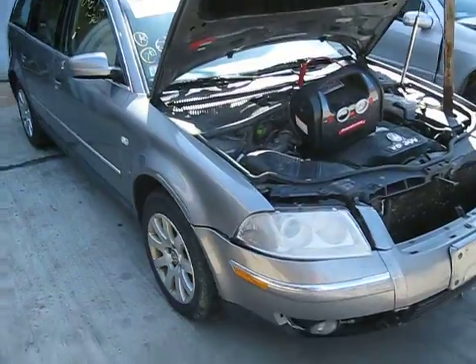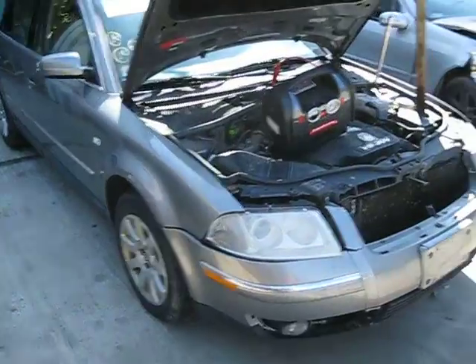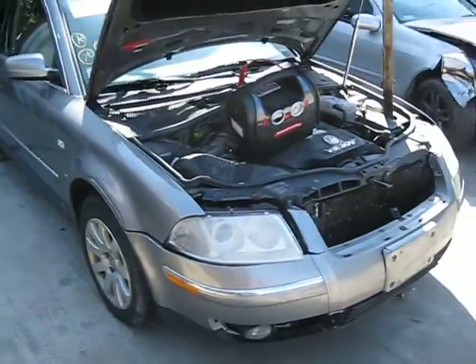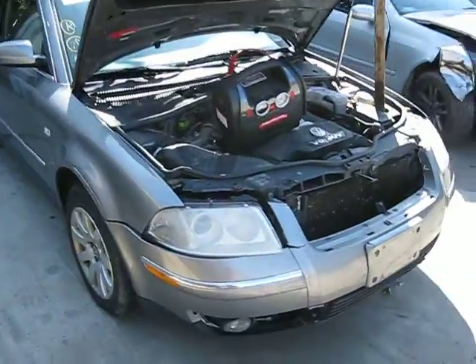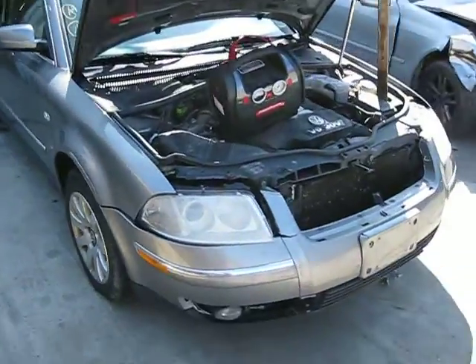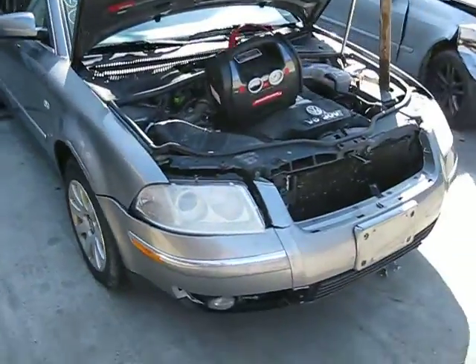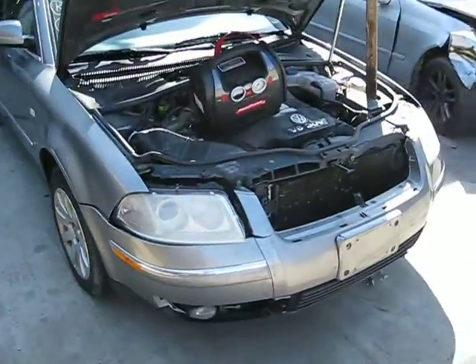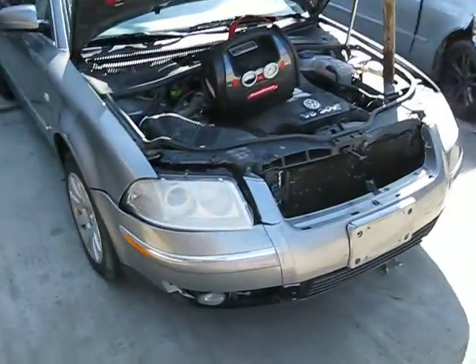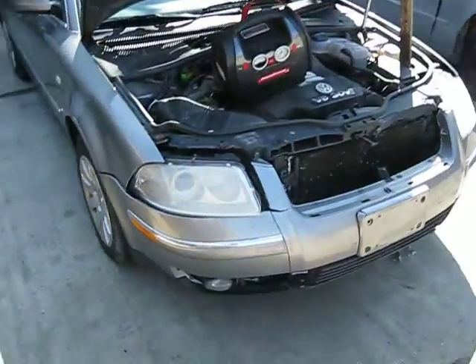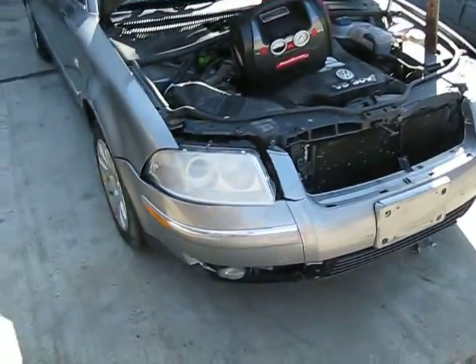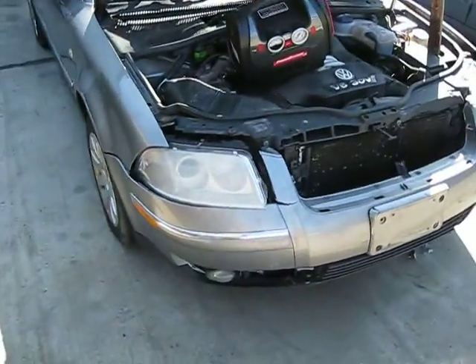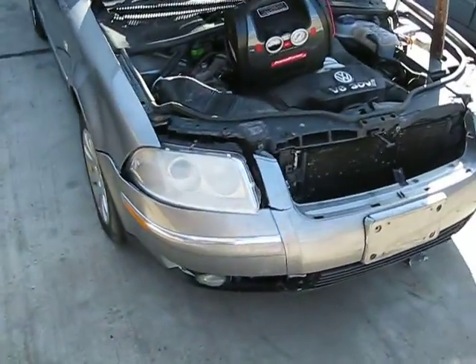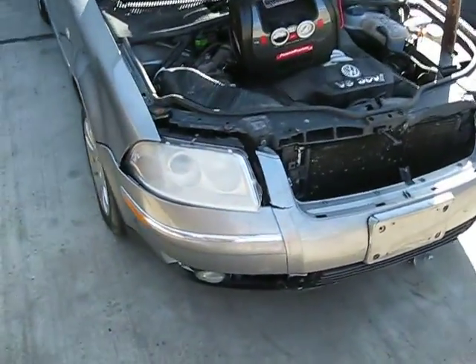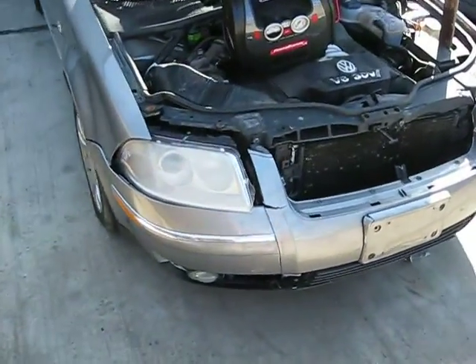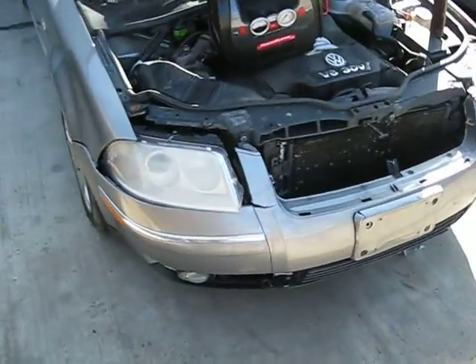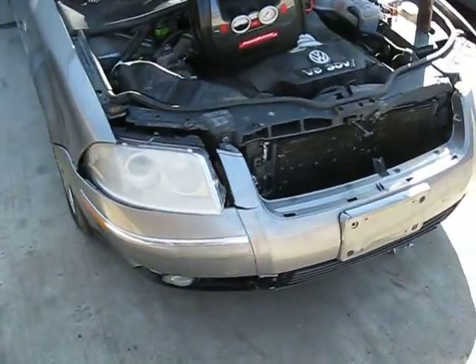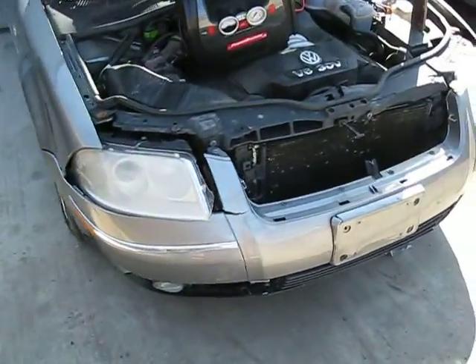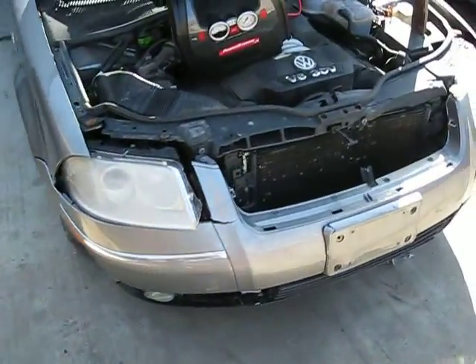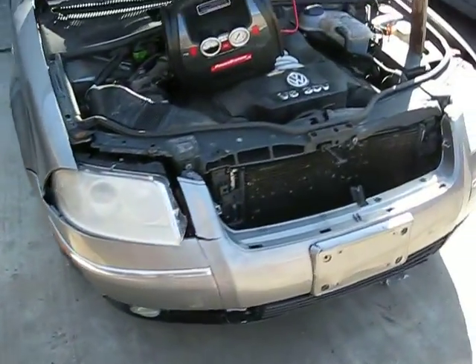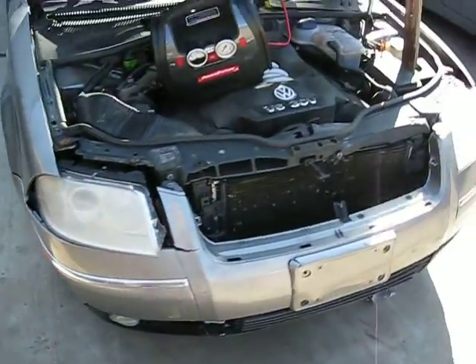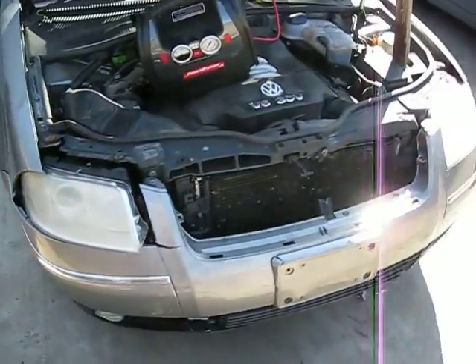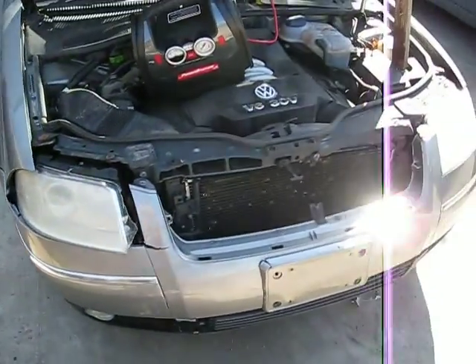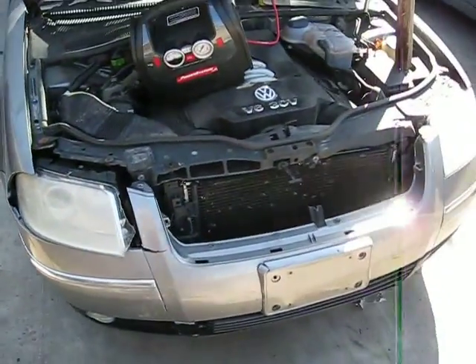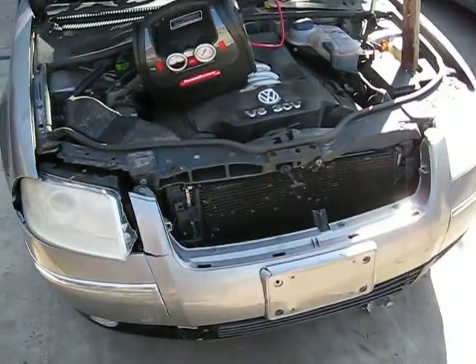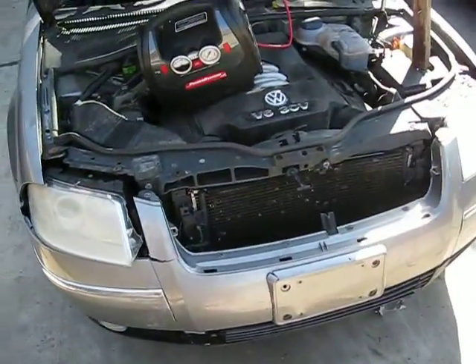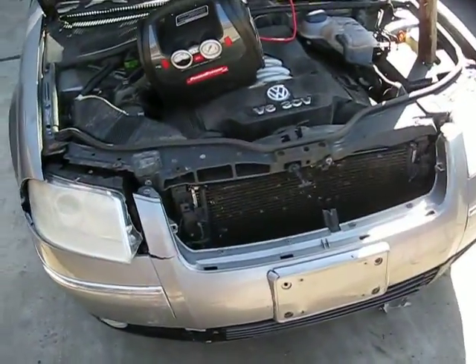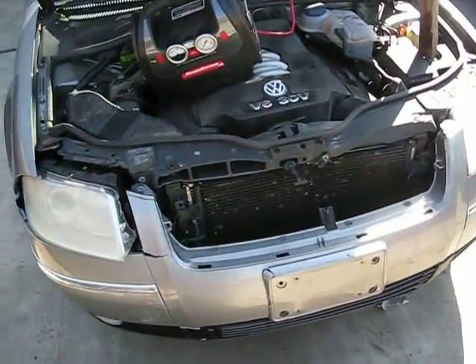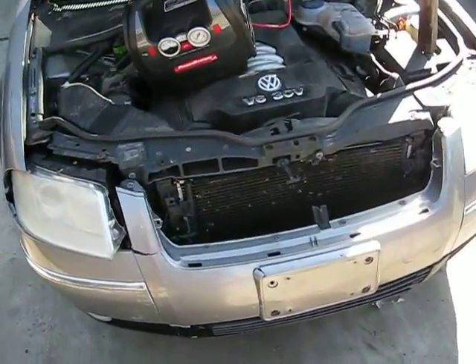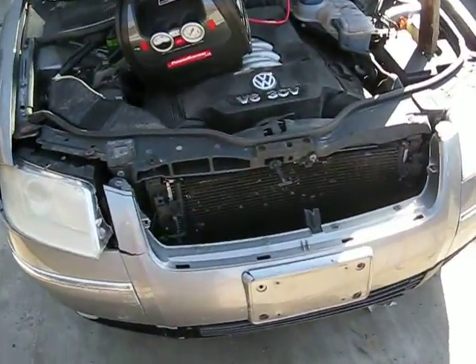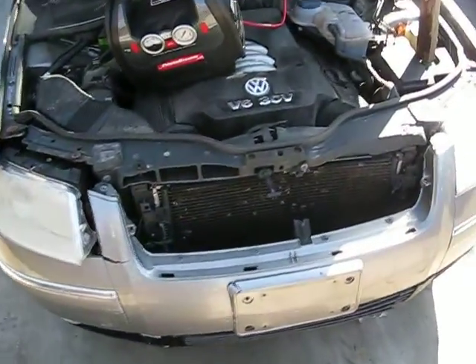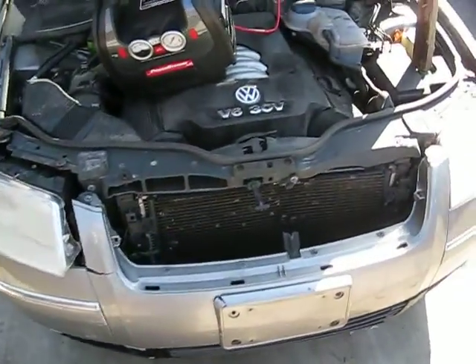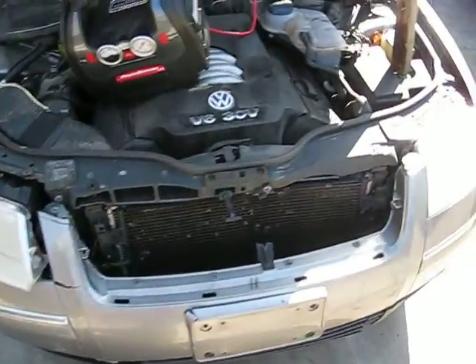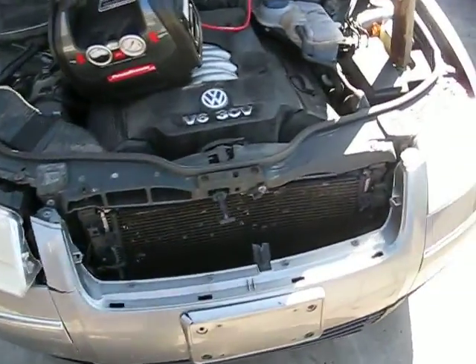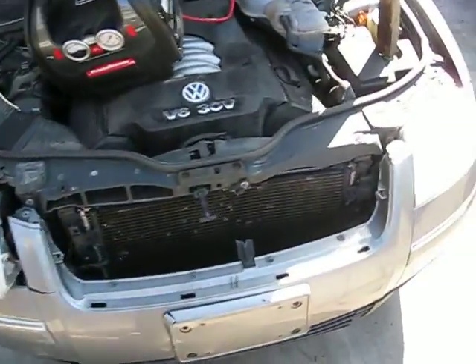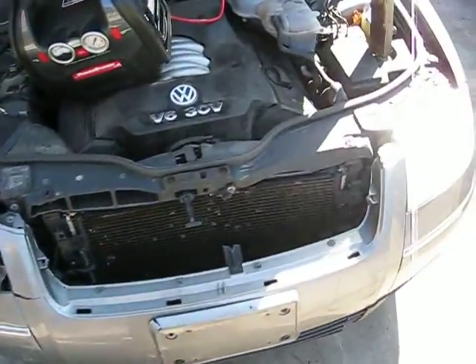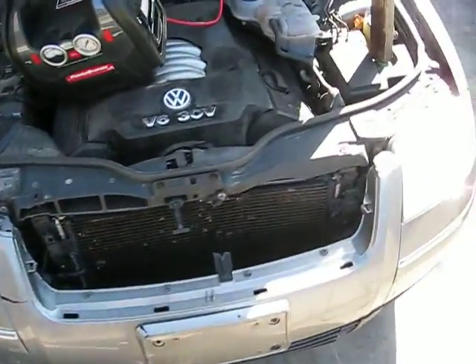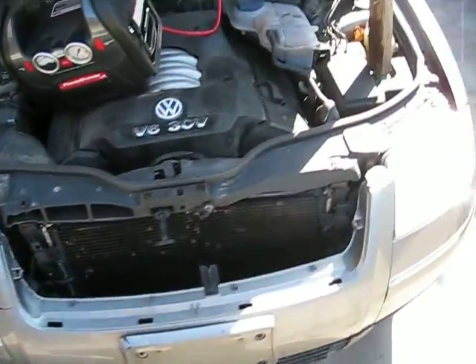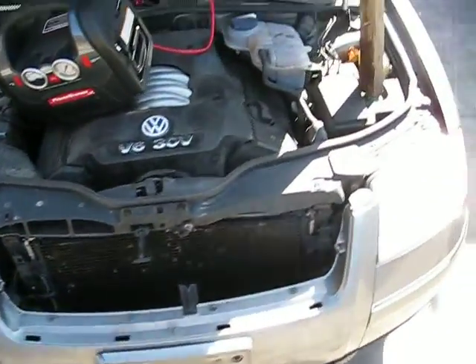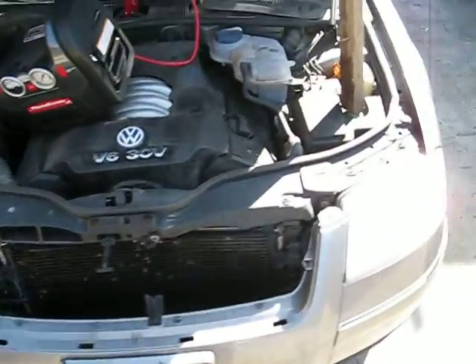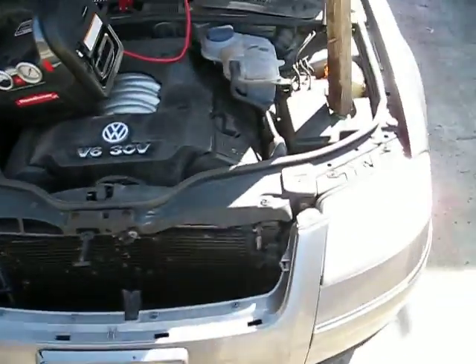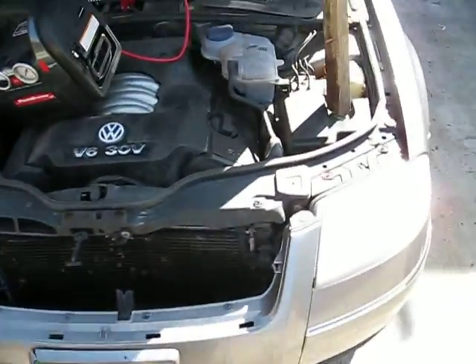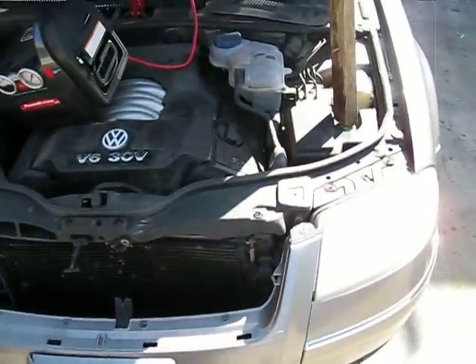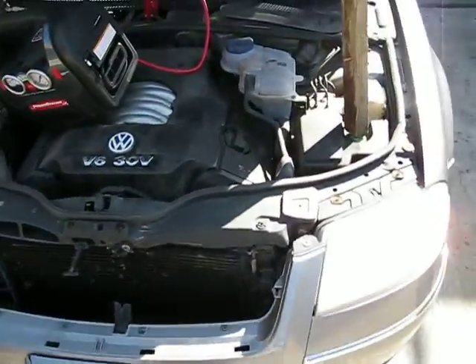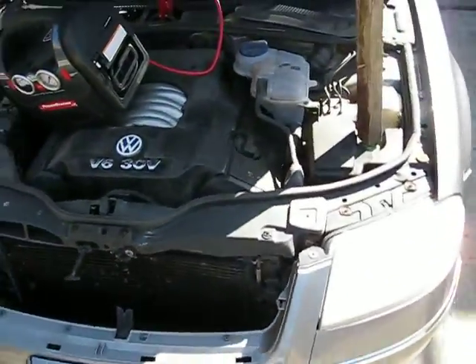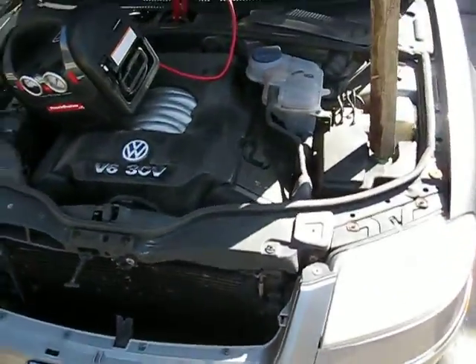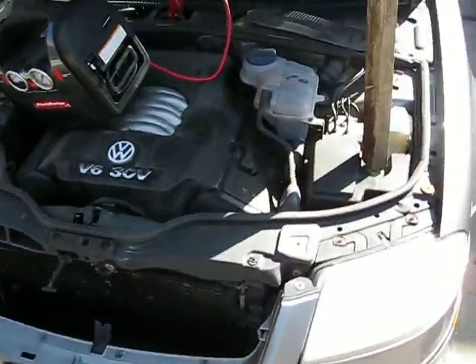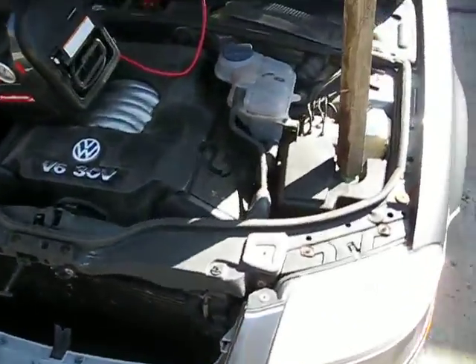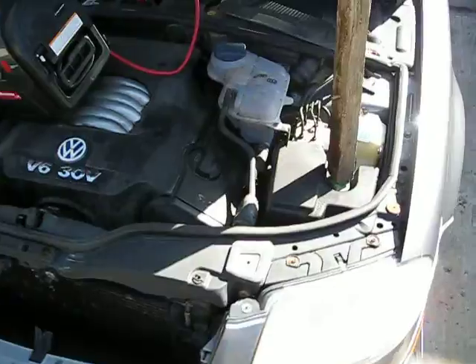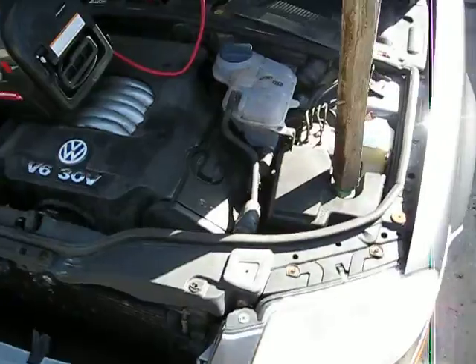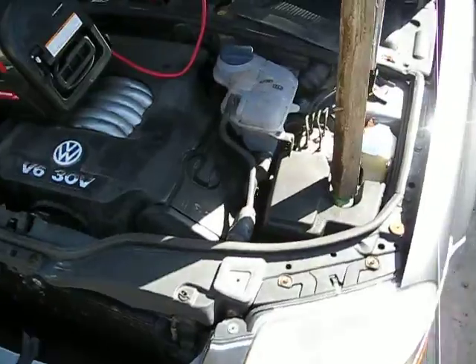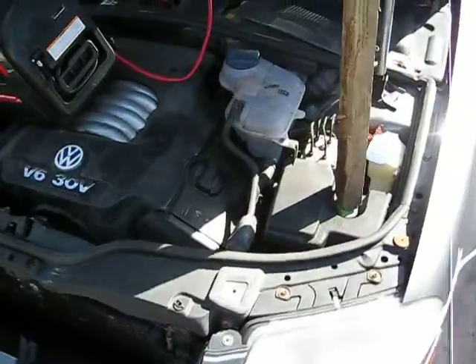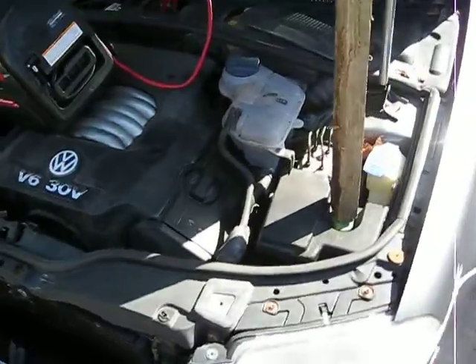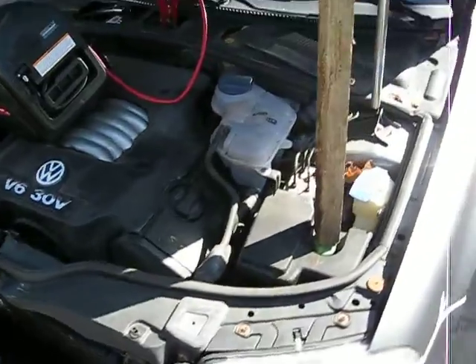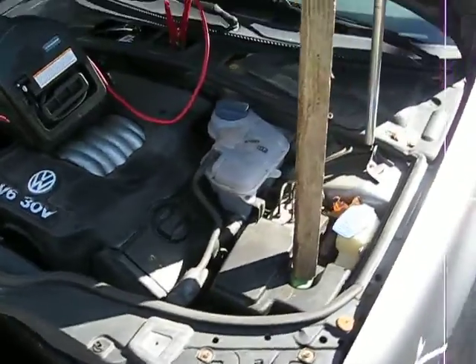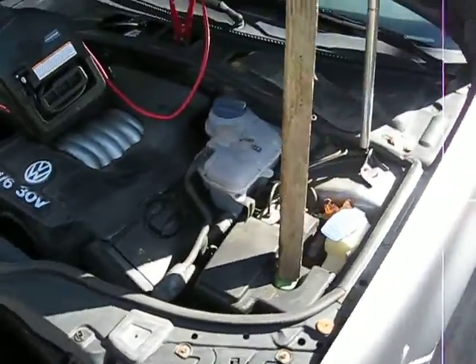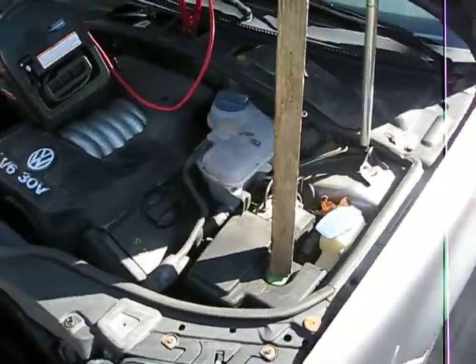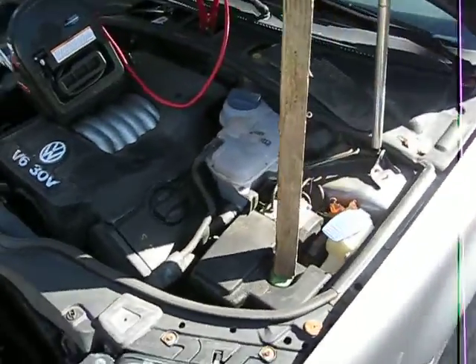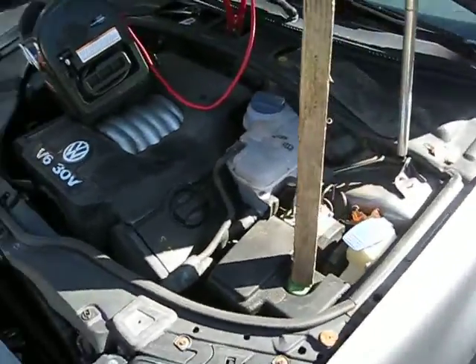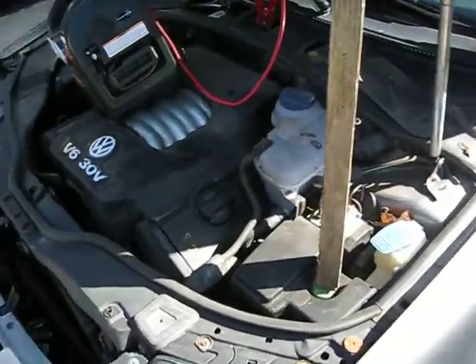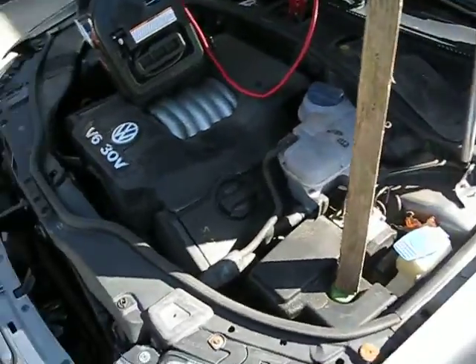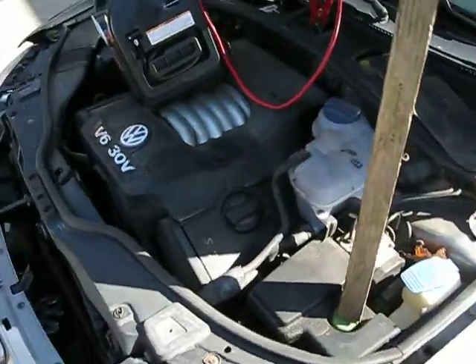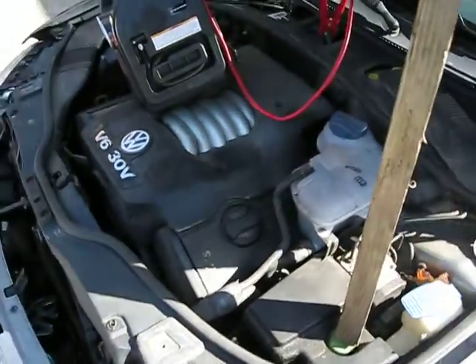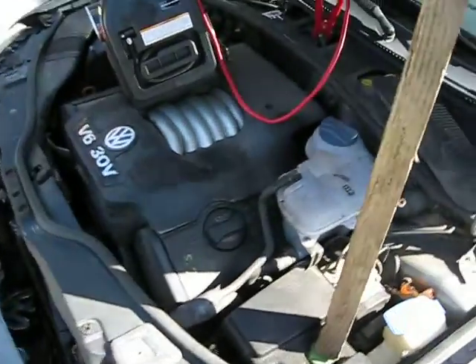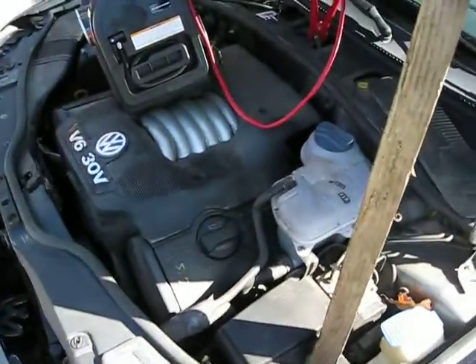Hello and welcome to Tom's Foreign Auto Parts video portion of our inventory. Here we have a 2001 Volkswagen Passat.